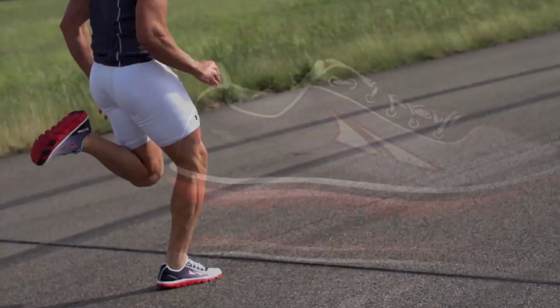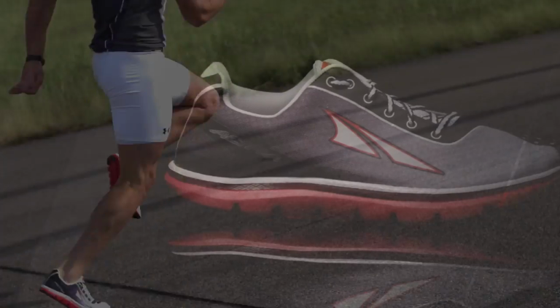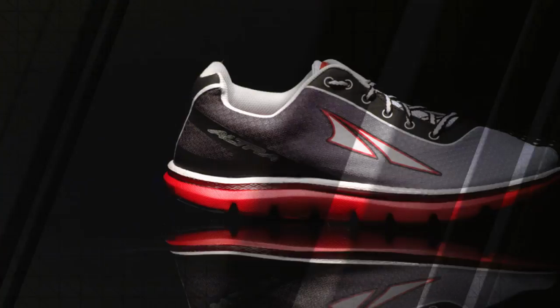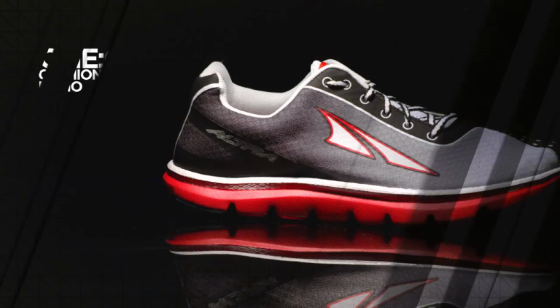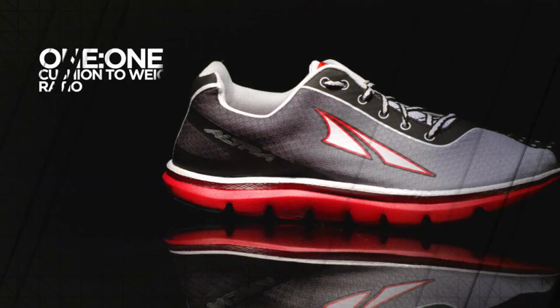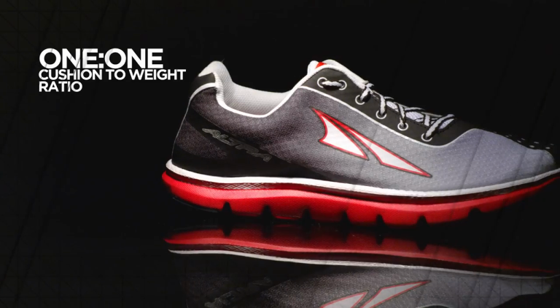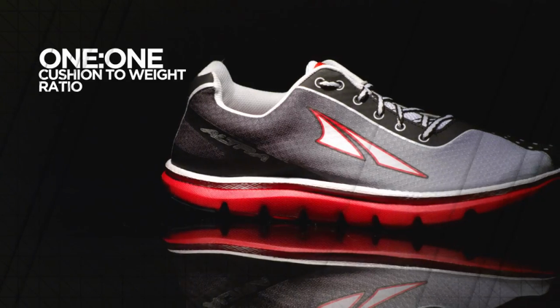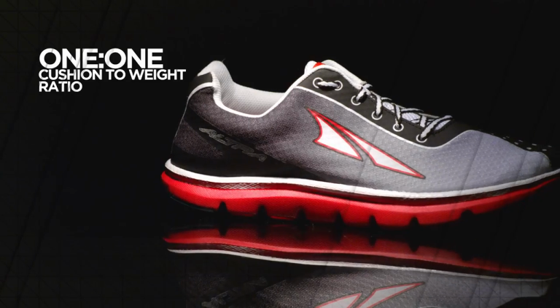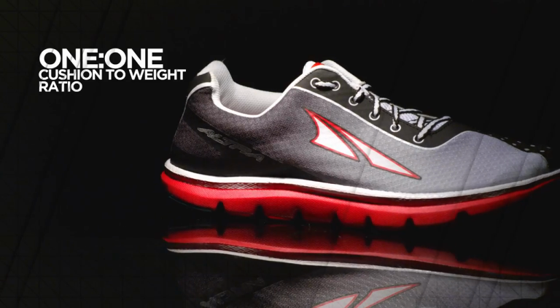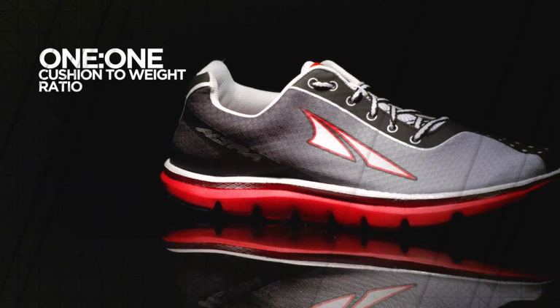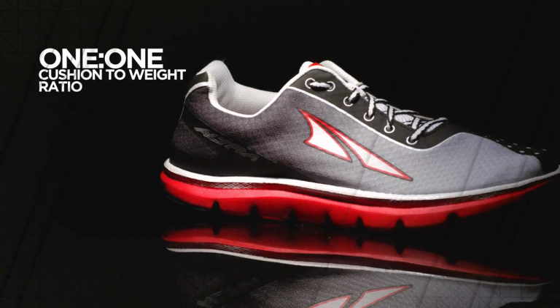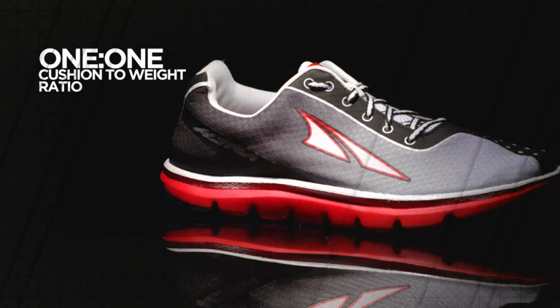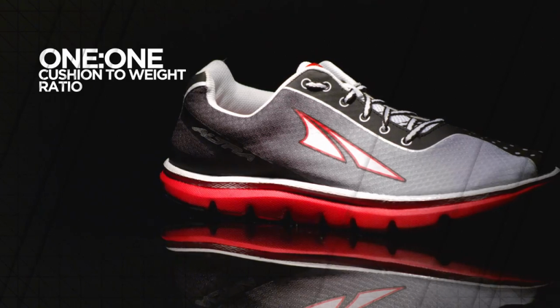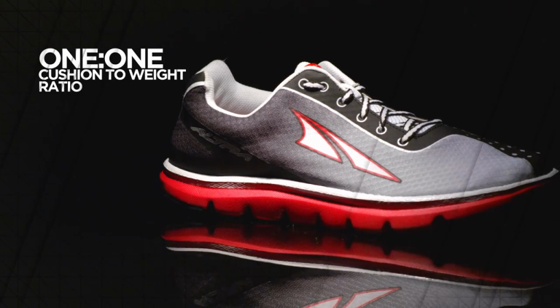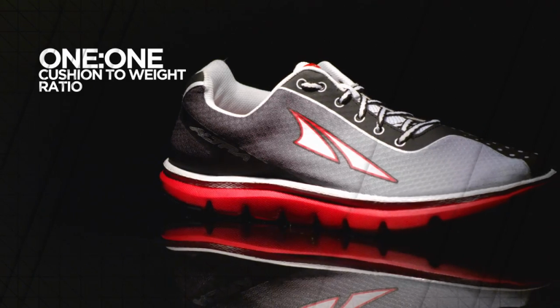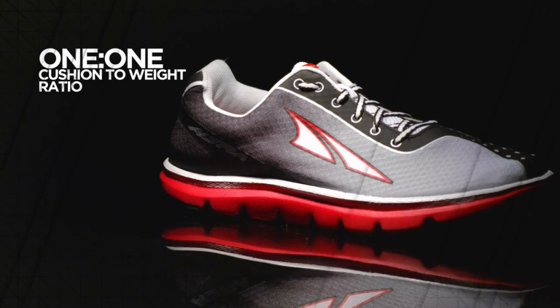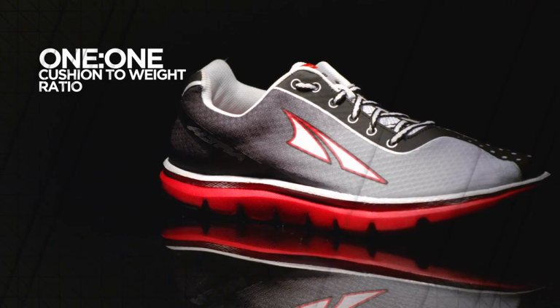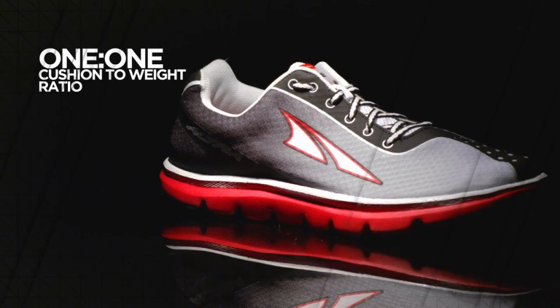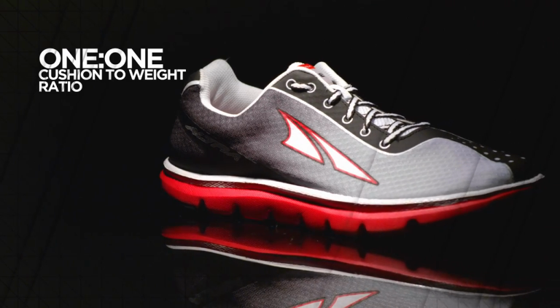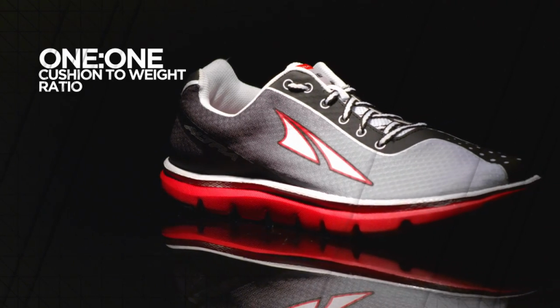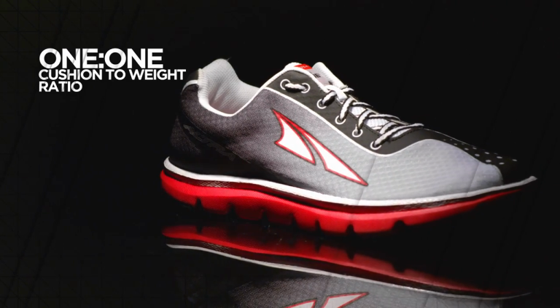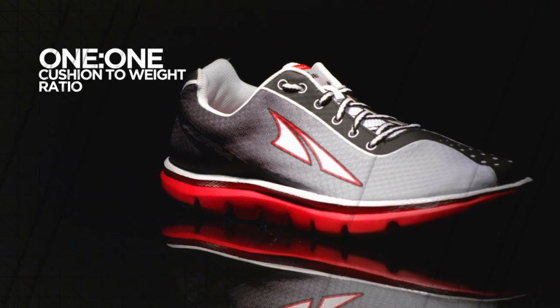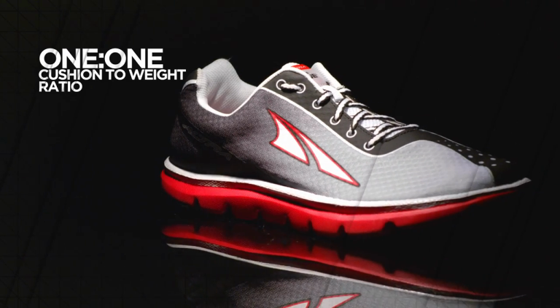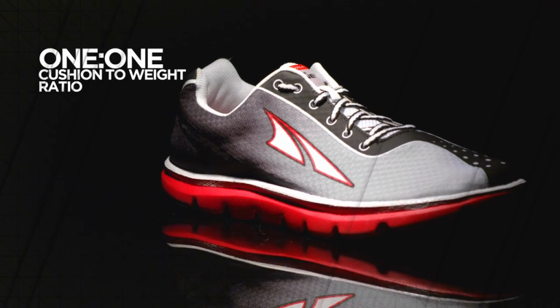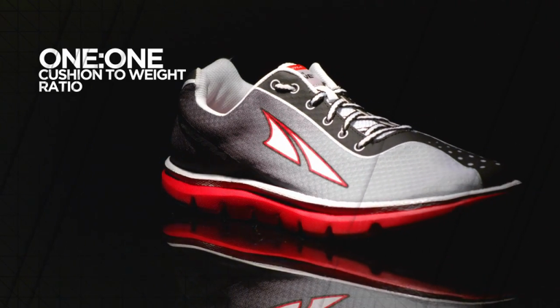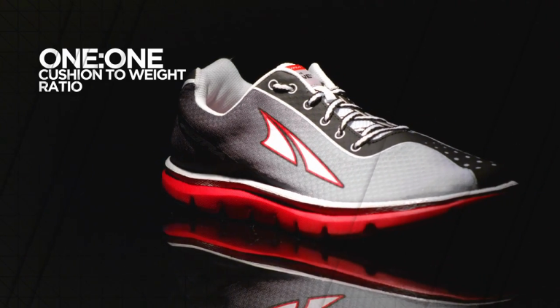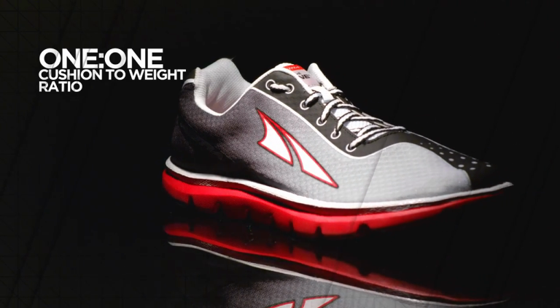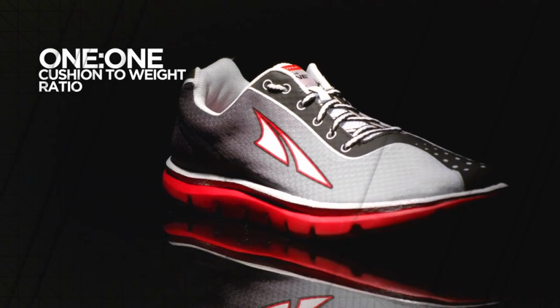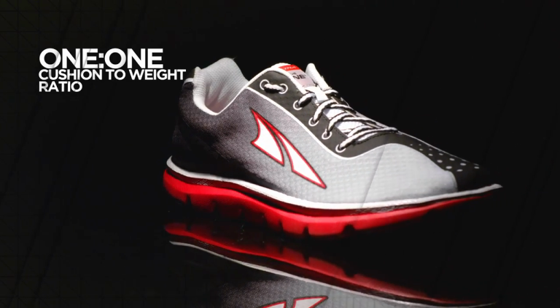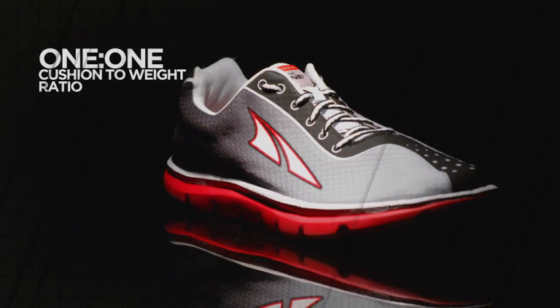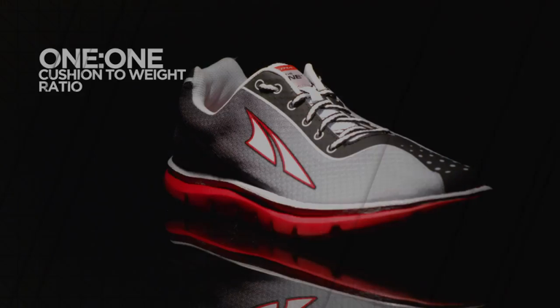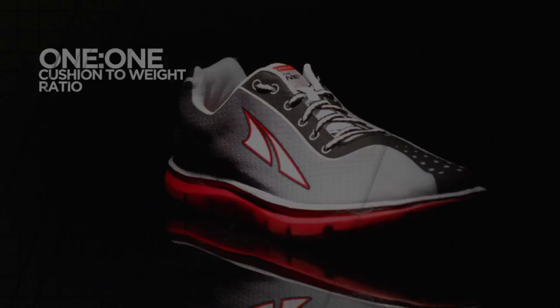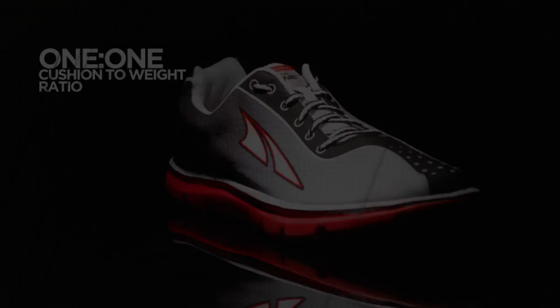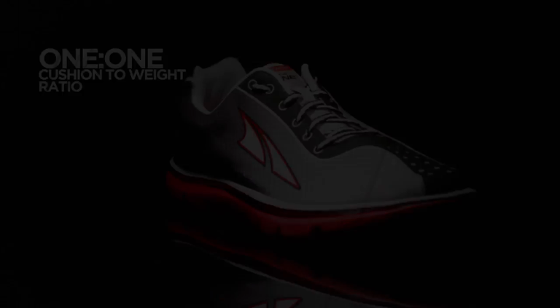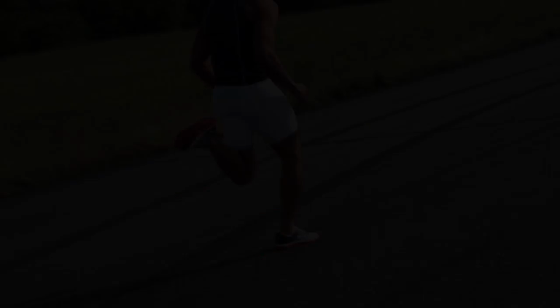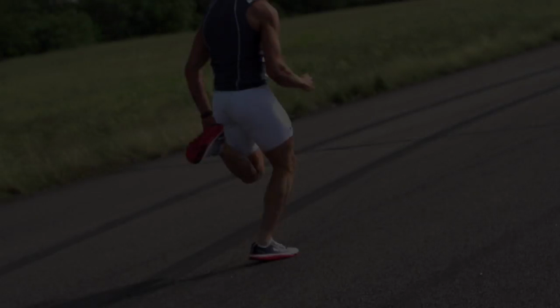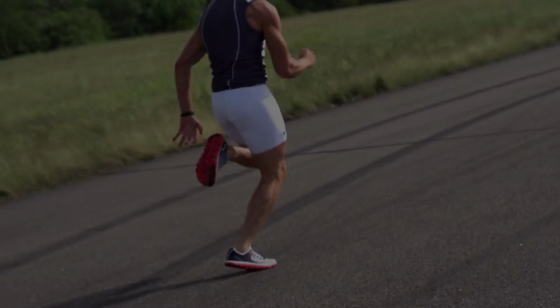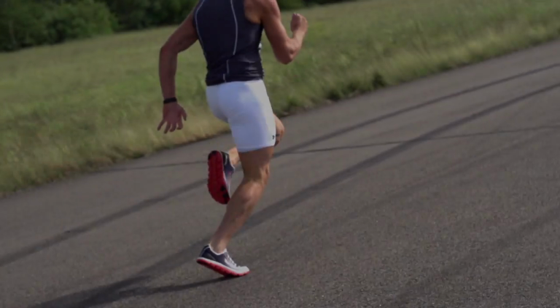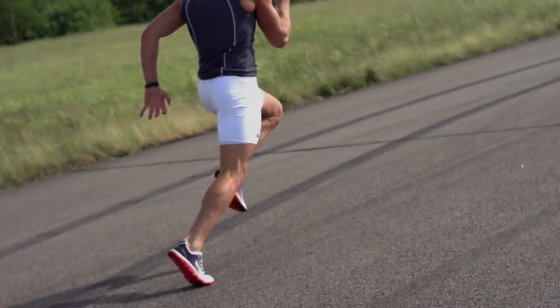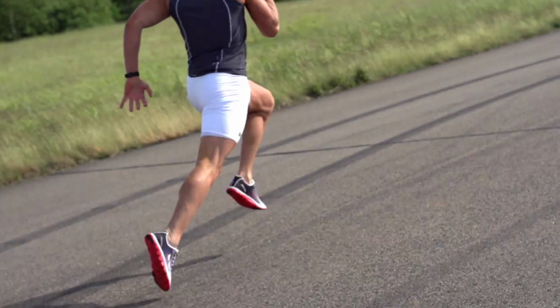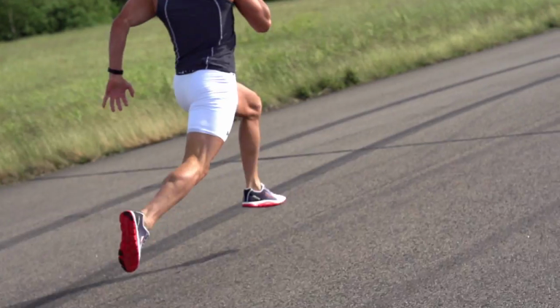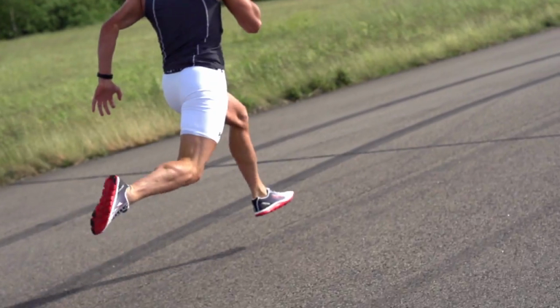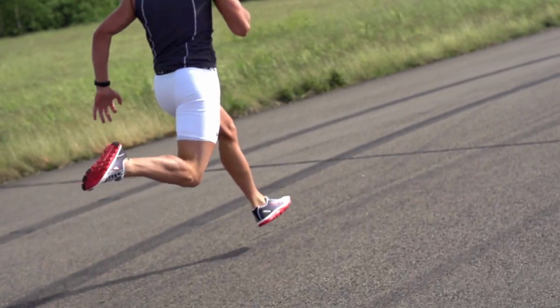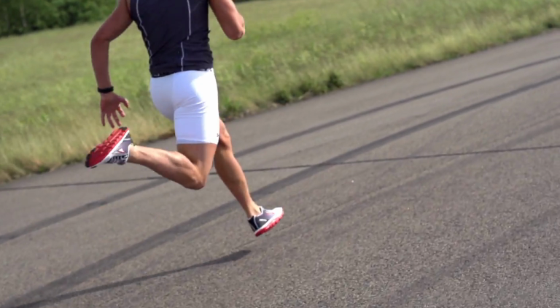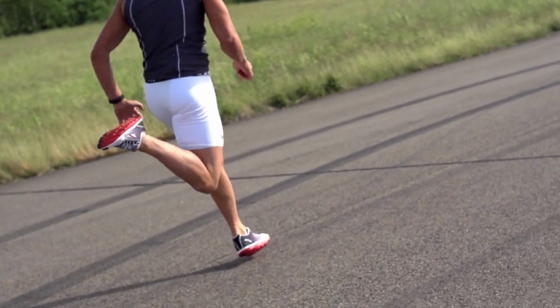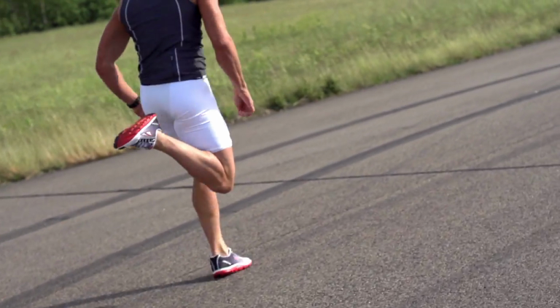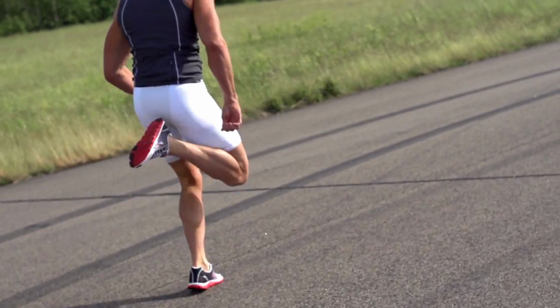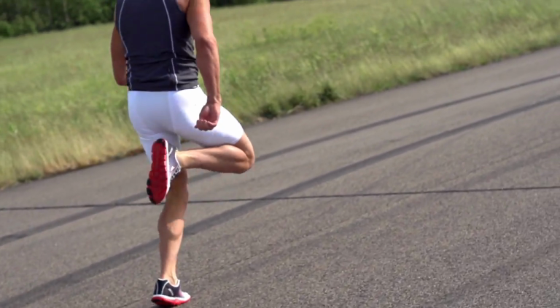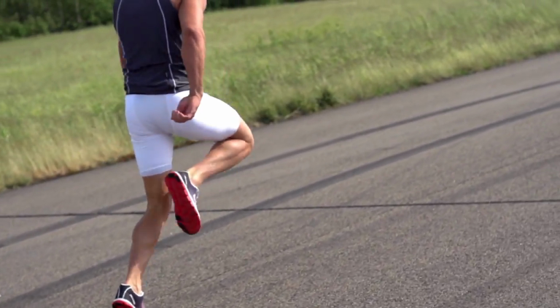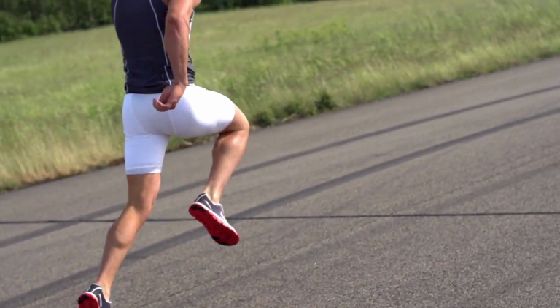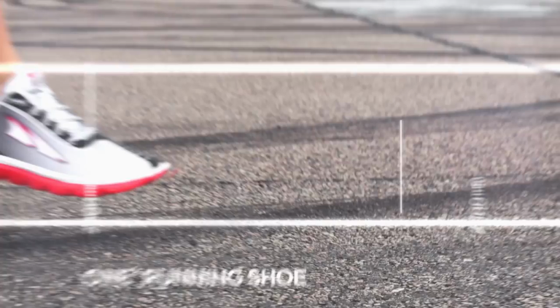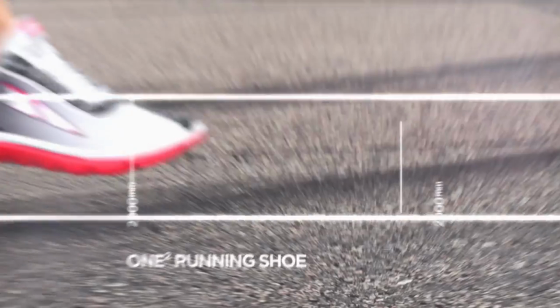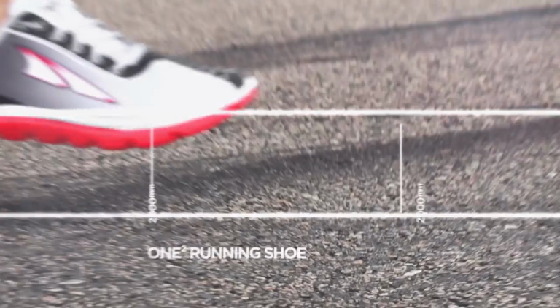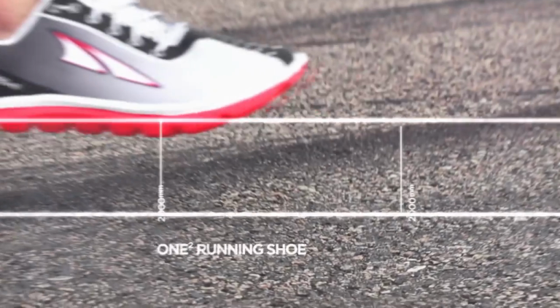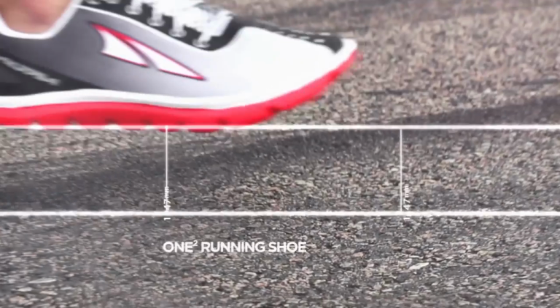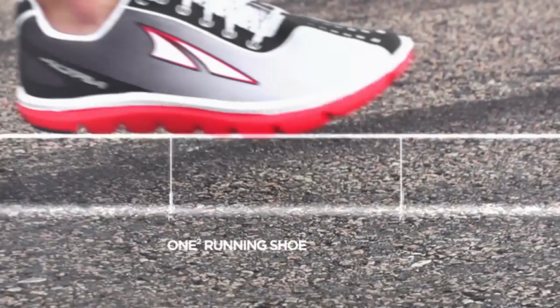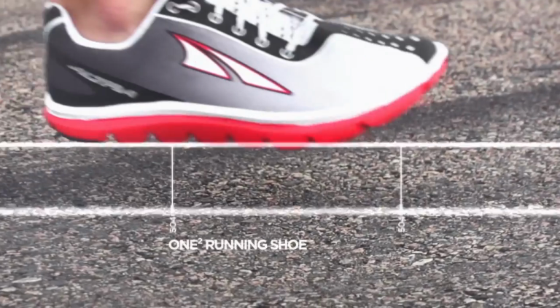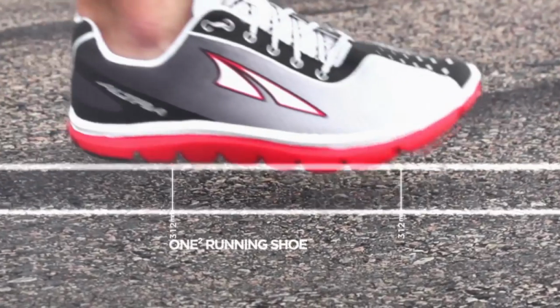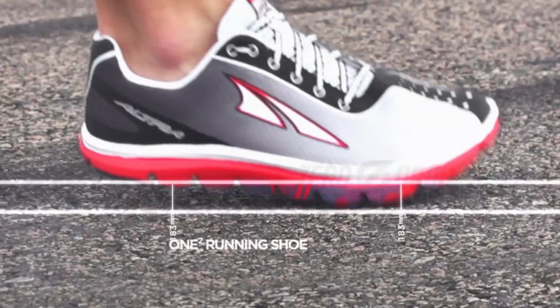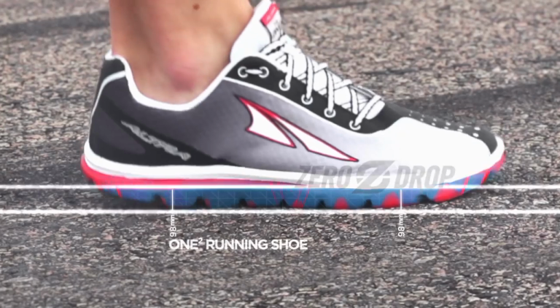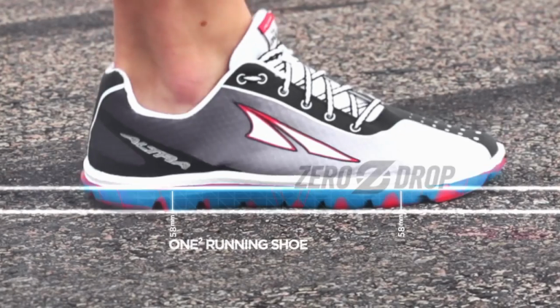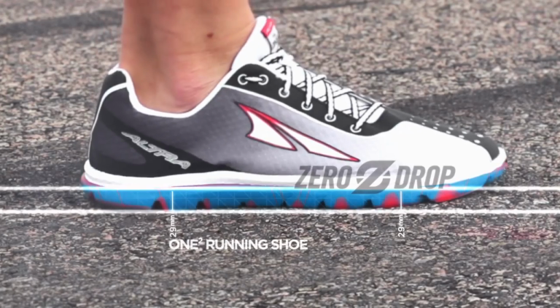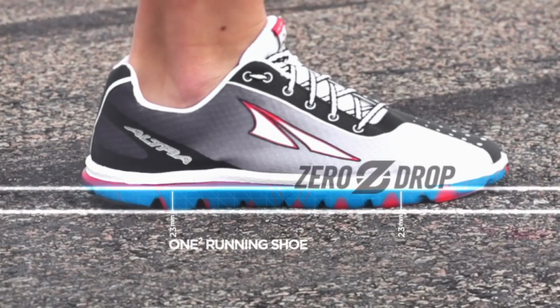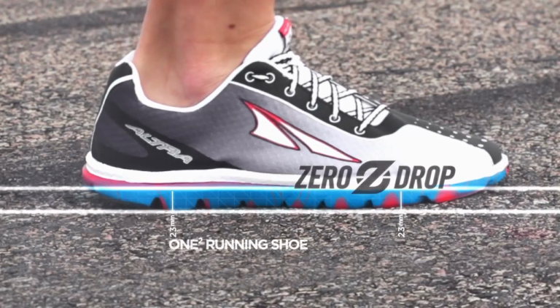One-to-one cushion-to-weight ratio creates a lightweight balance, without excessive heel height, to encourage low-impact running form.